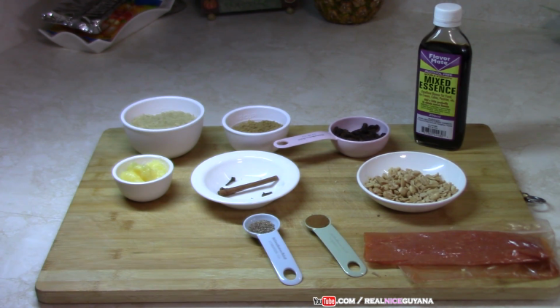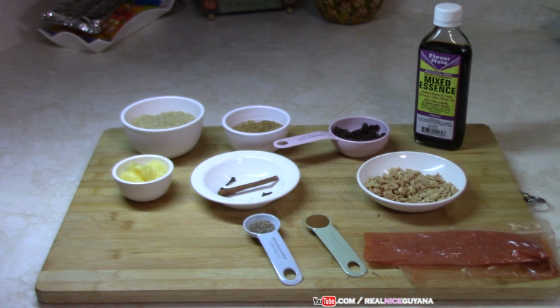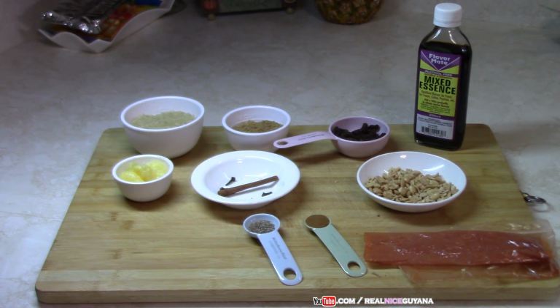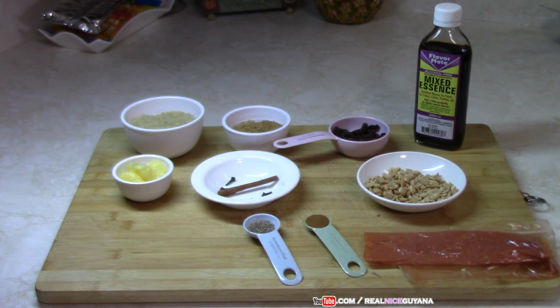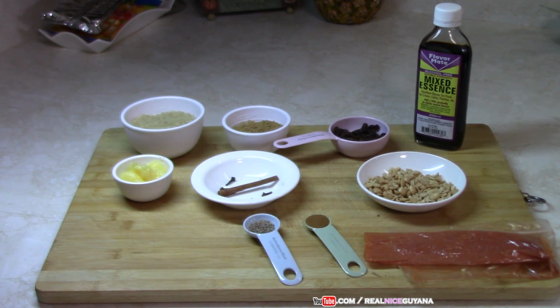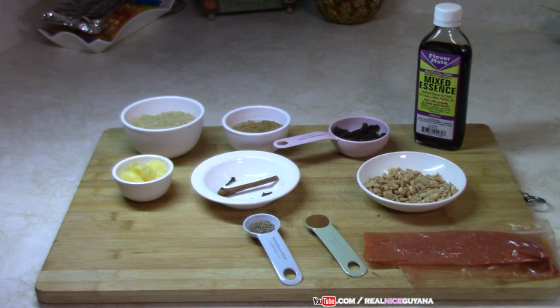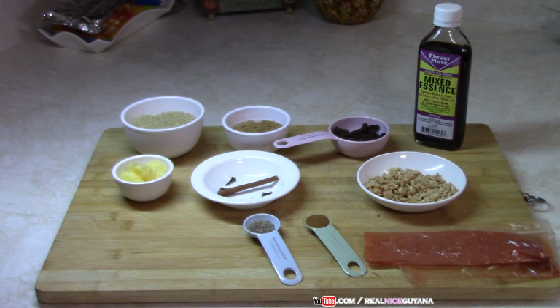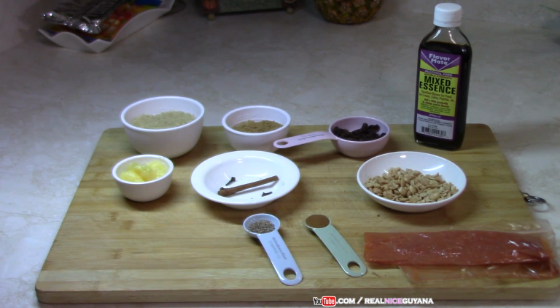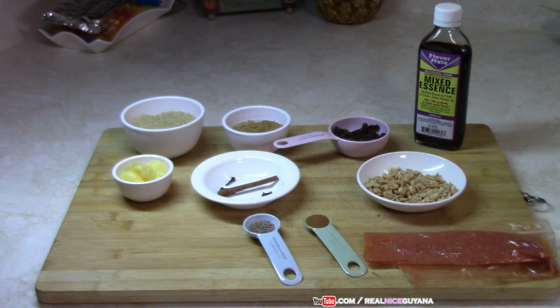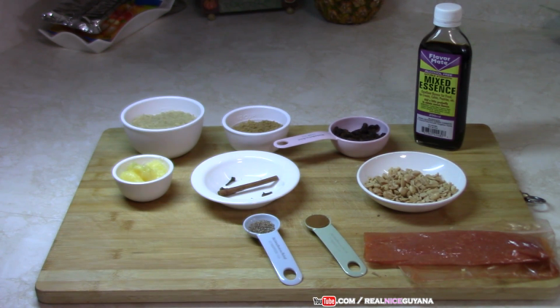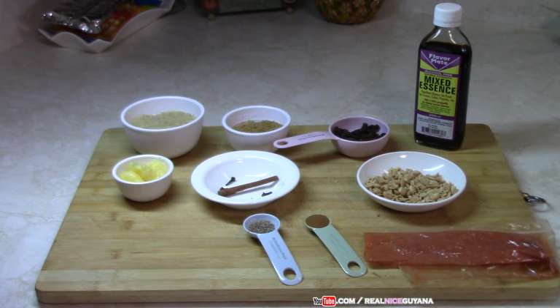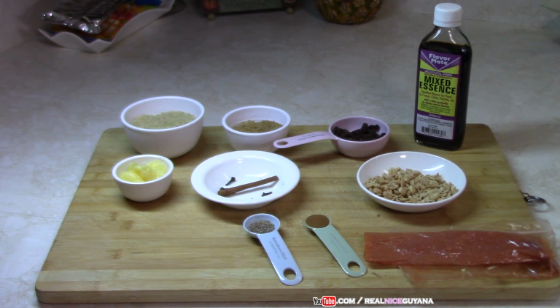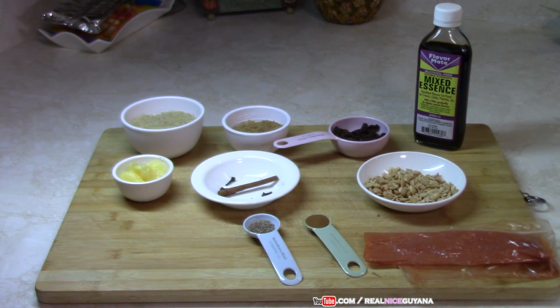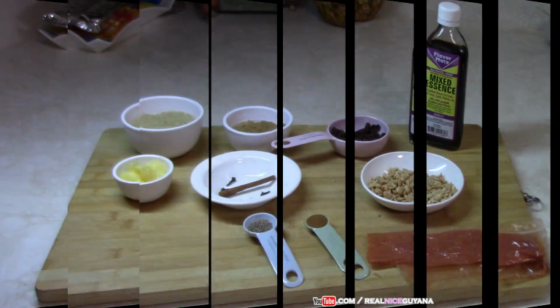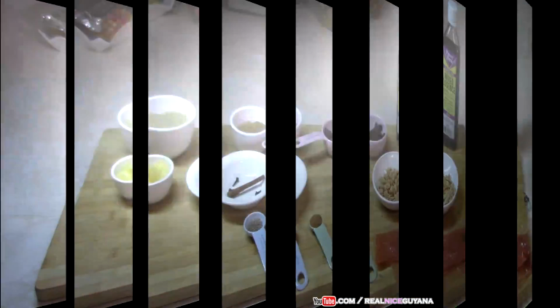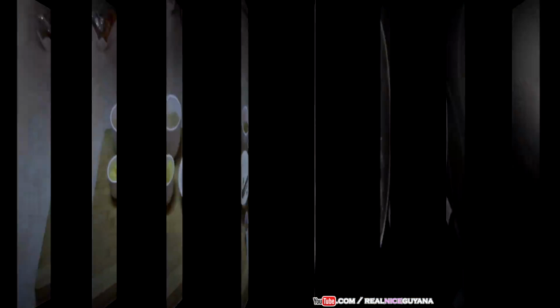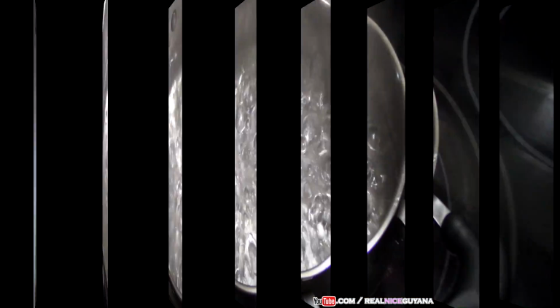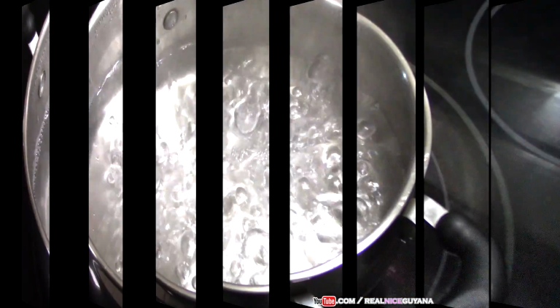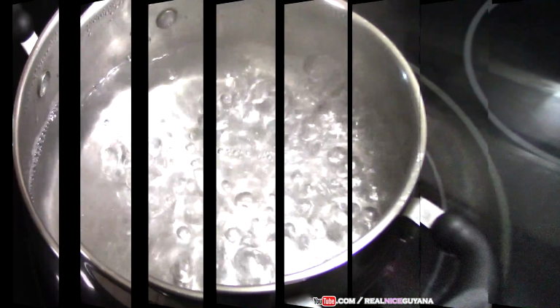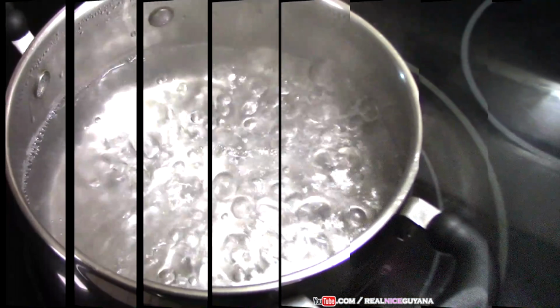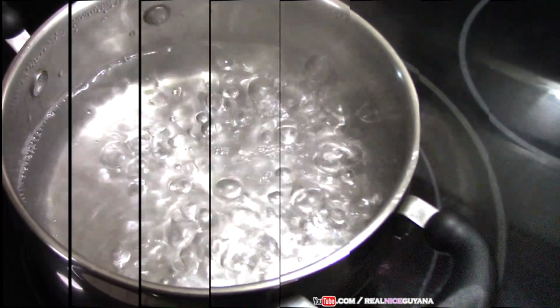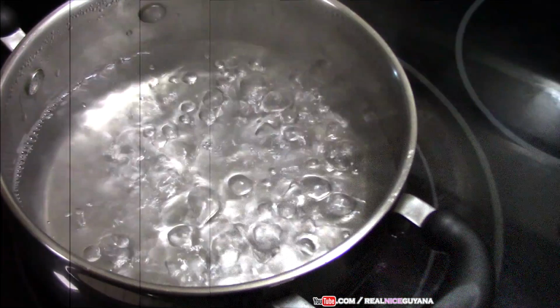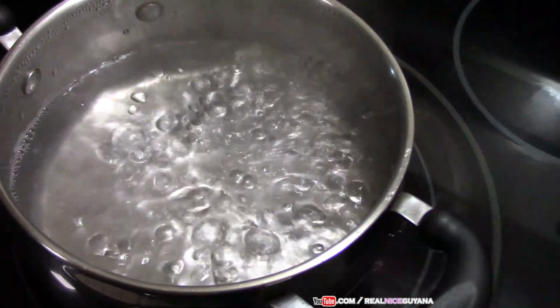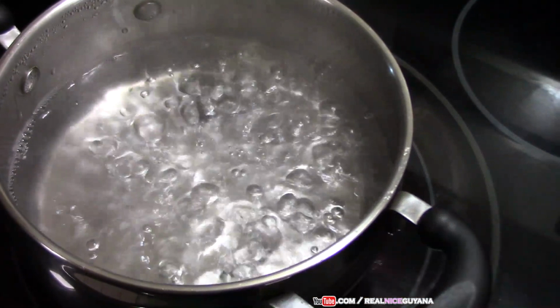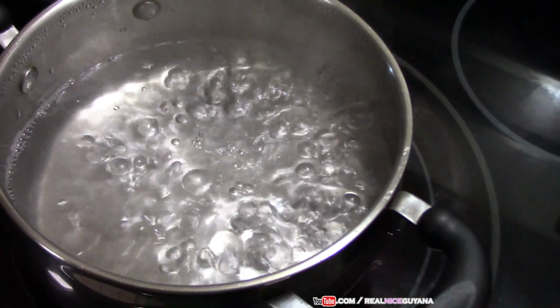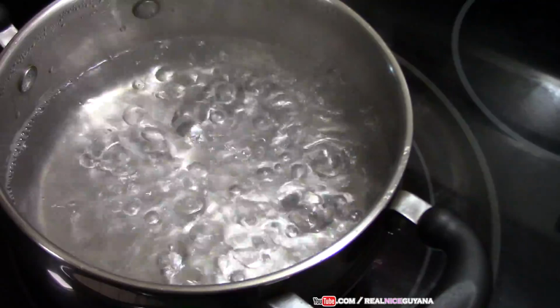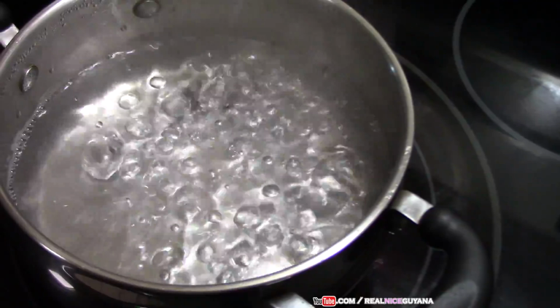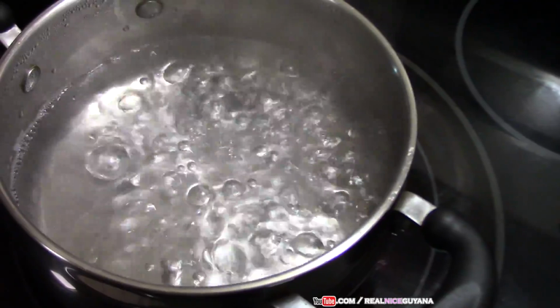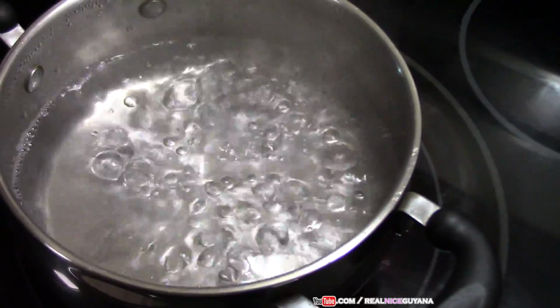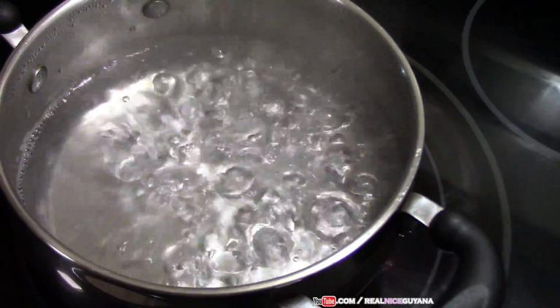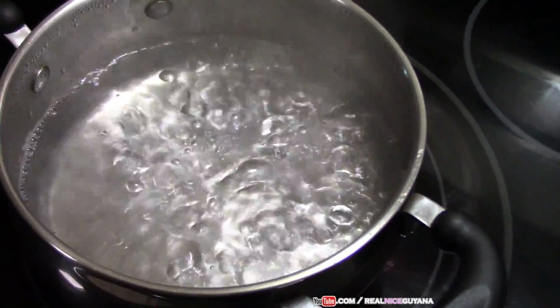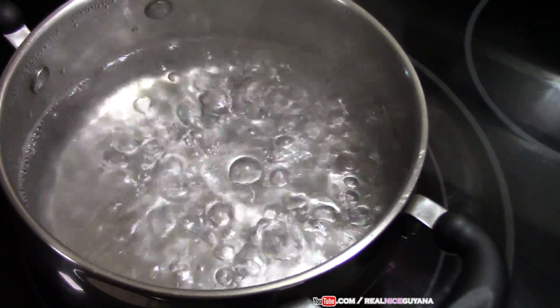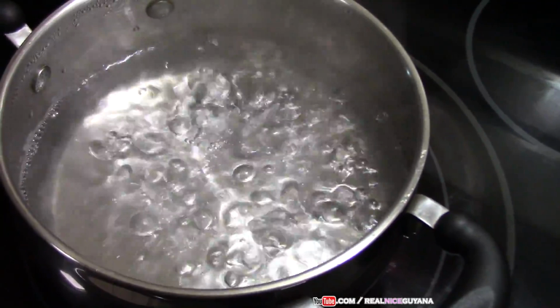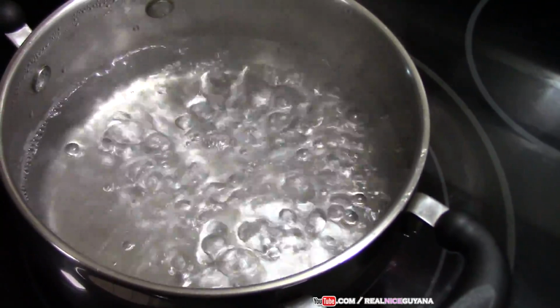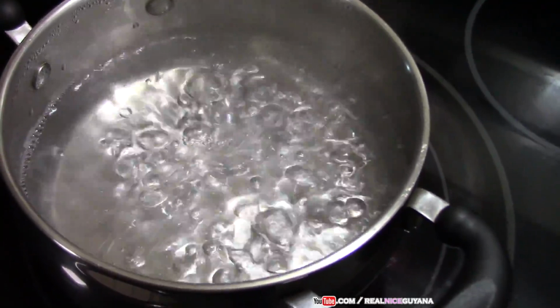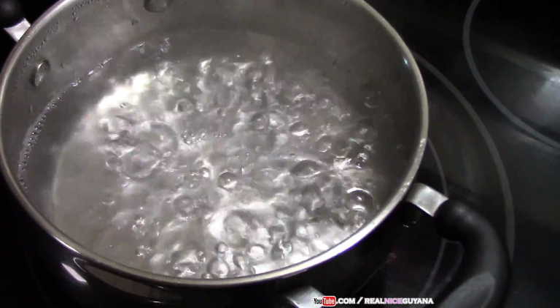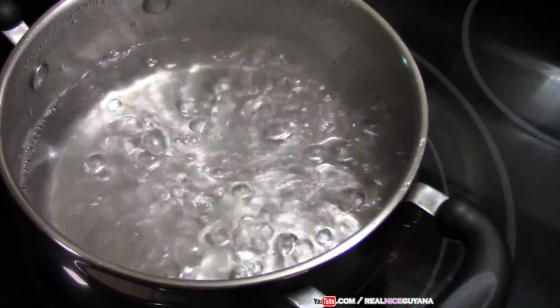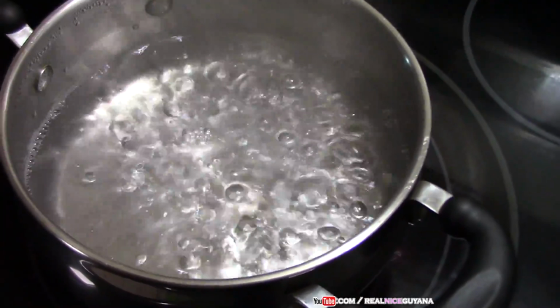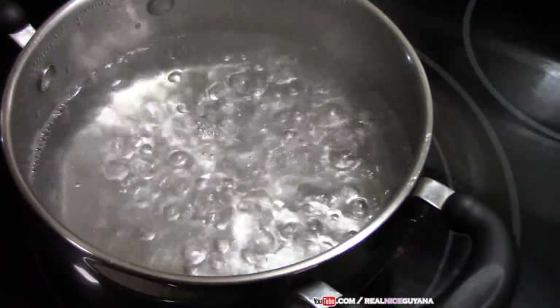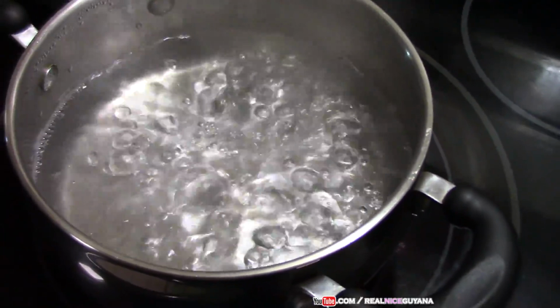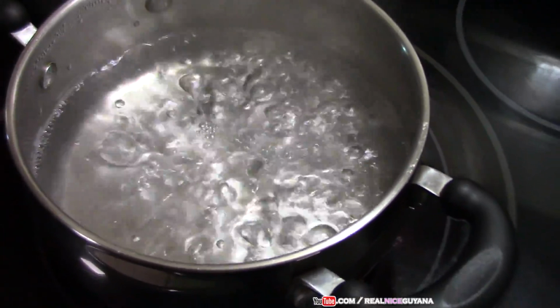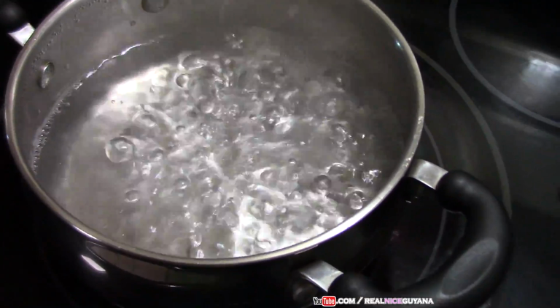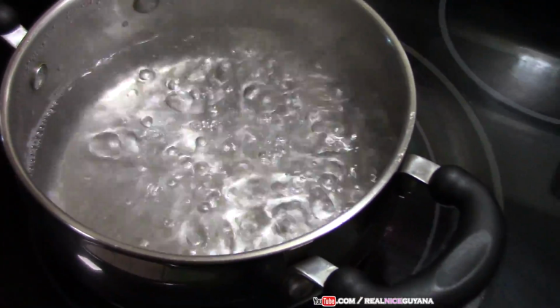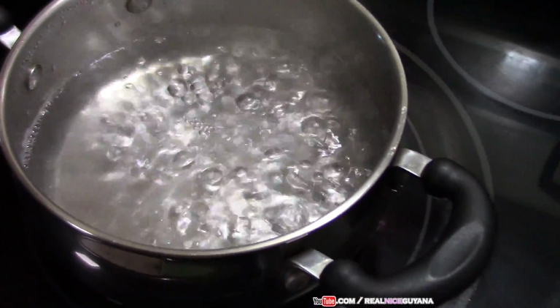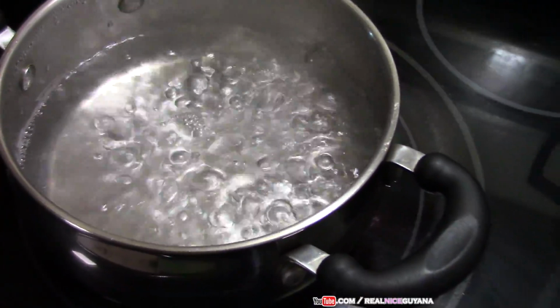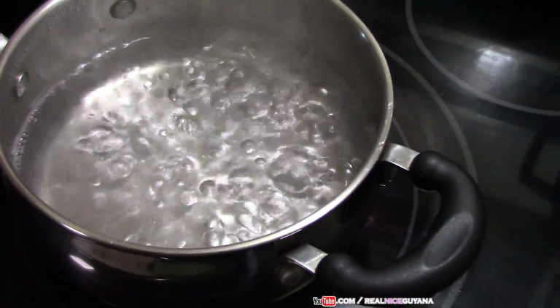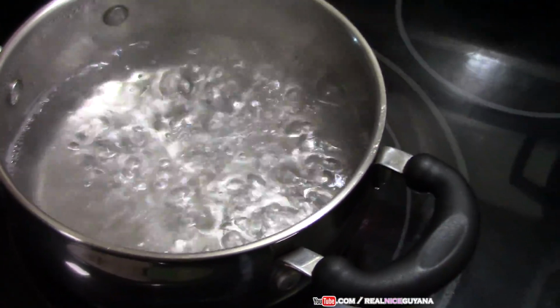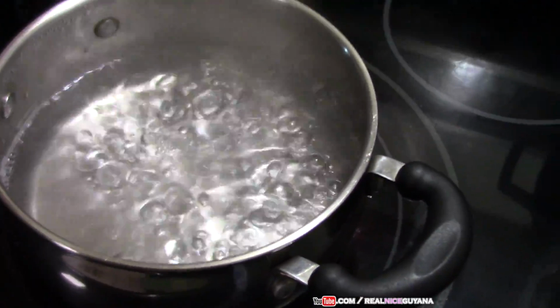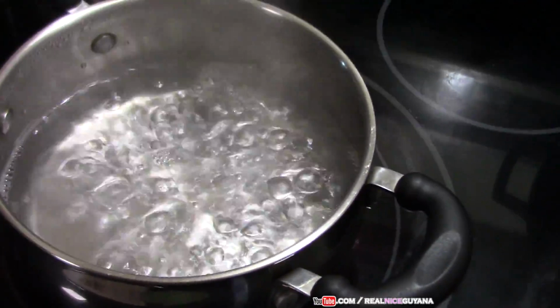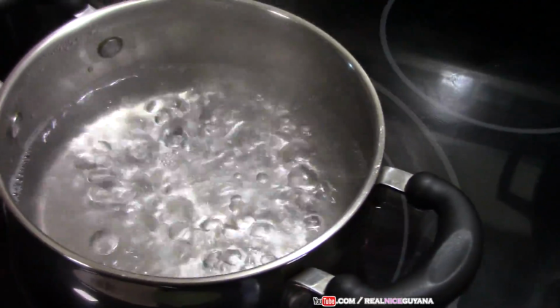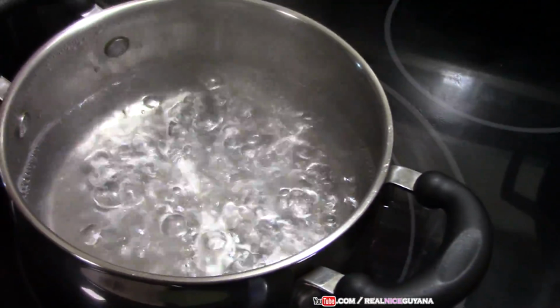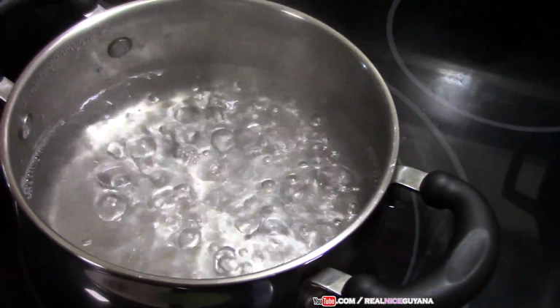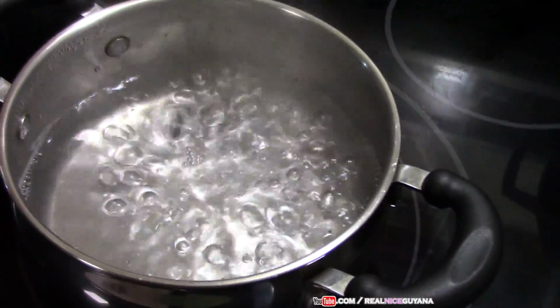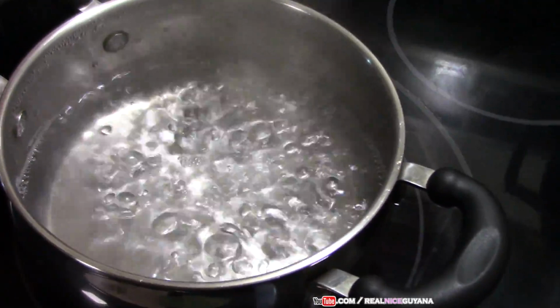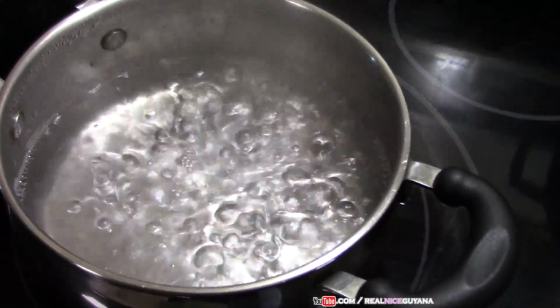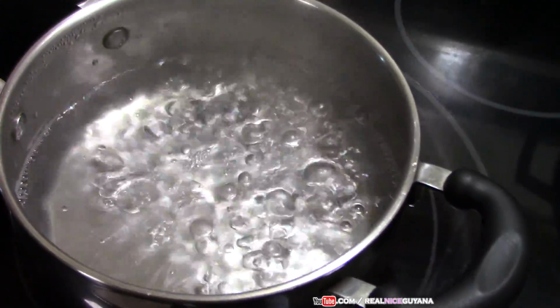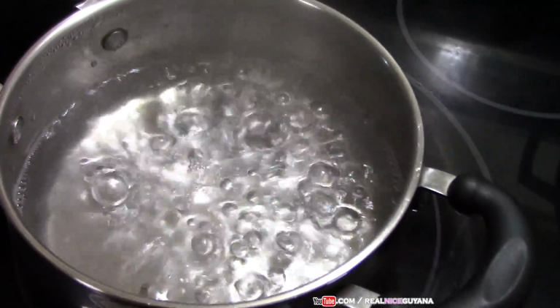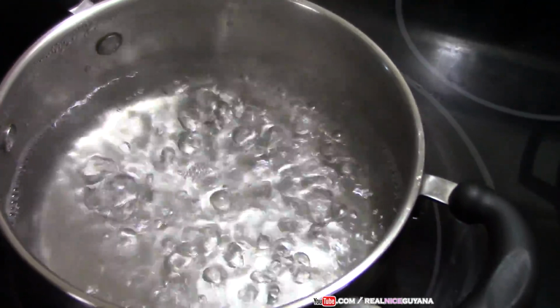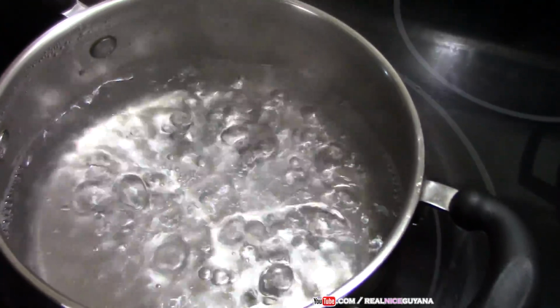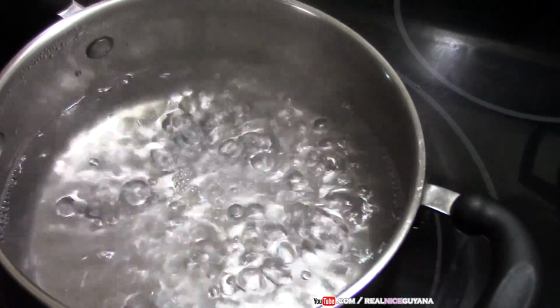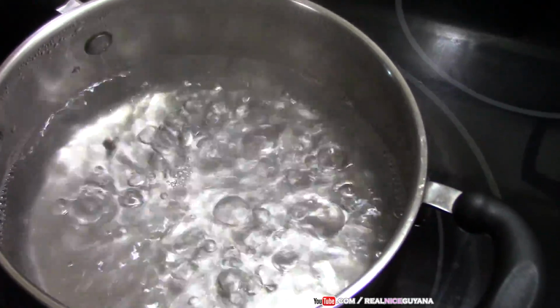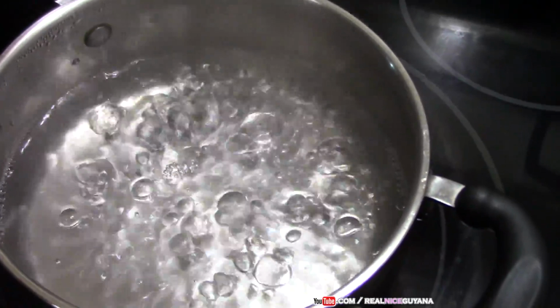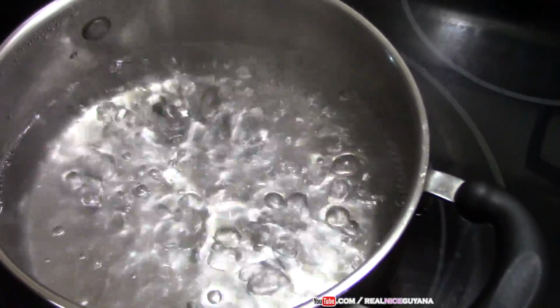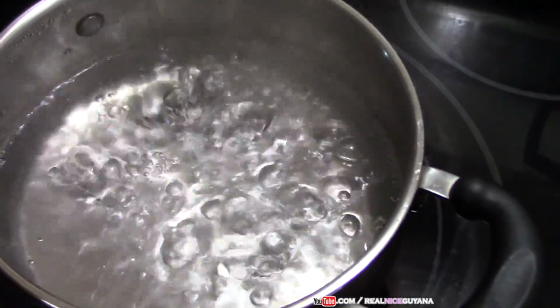Let's get started with this recipe. The first thing we did is we put some water to boil for our rice, and now we are going to wash our rice.